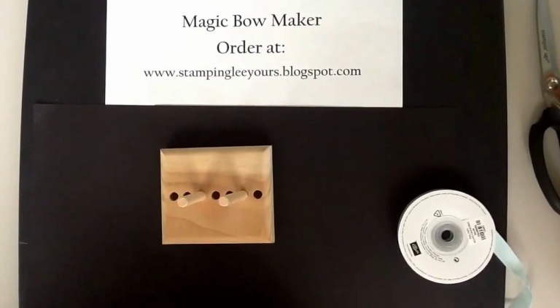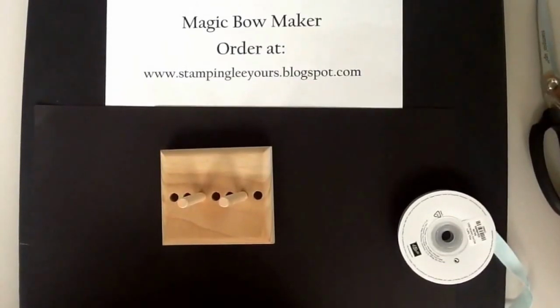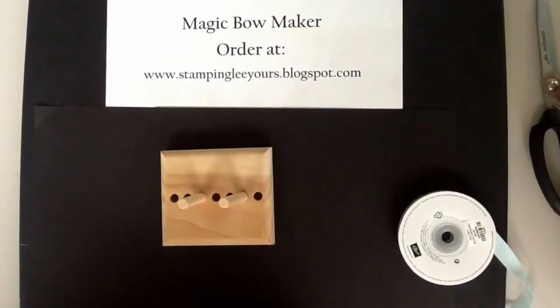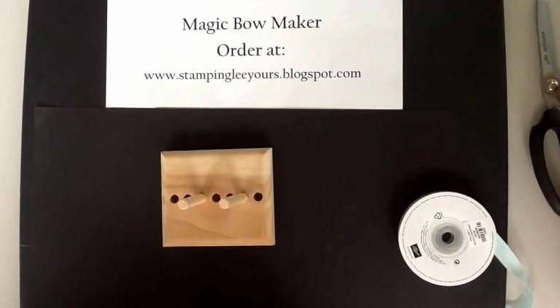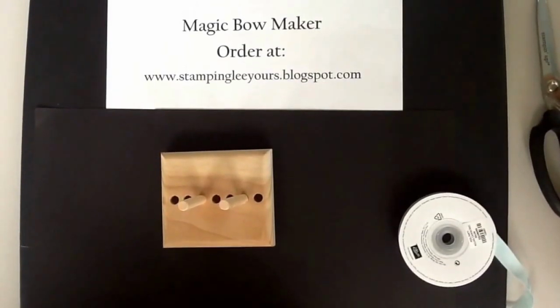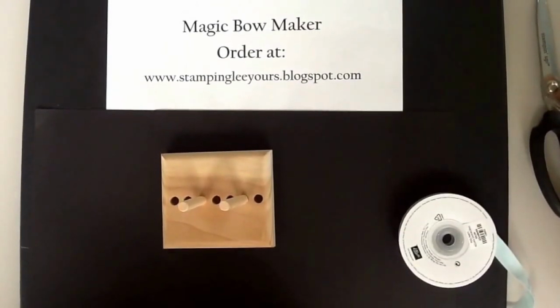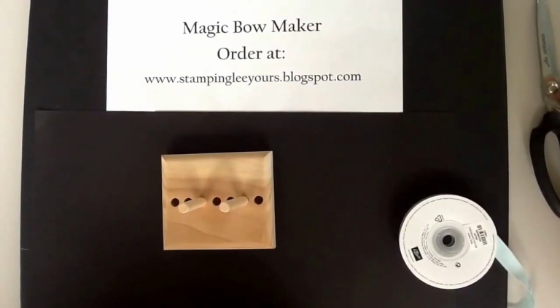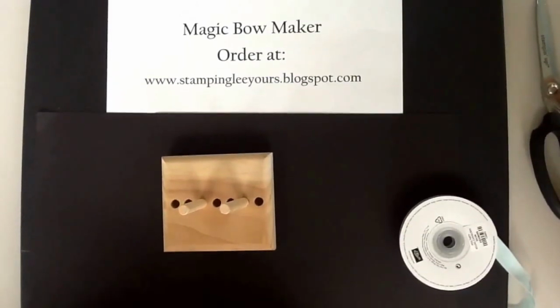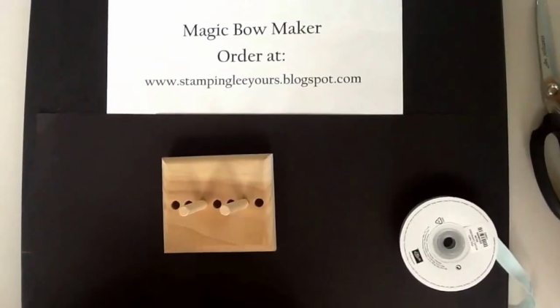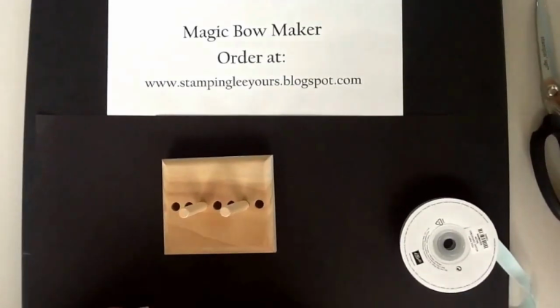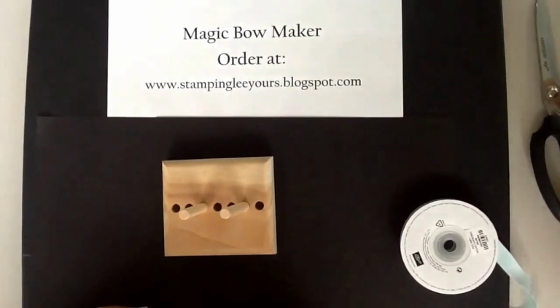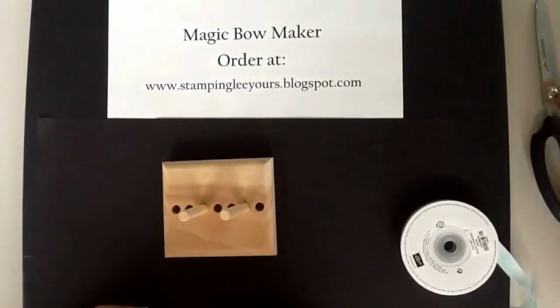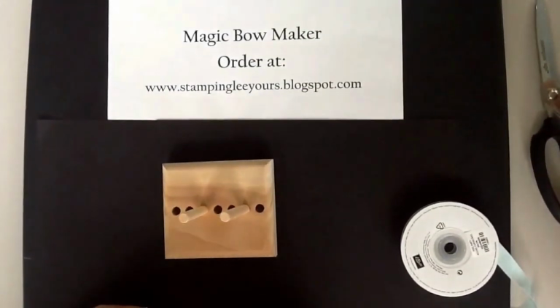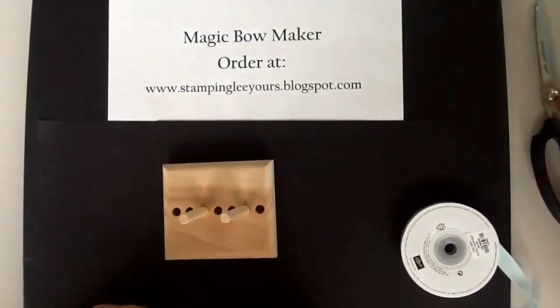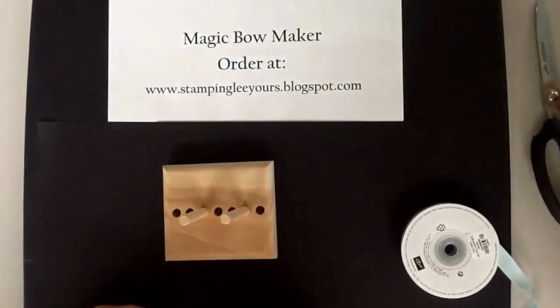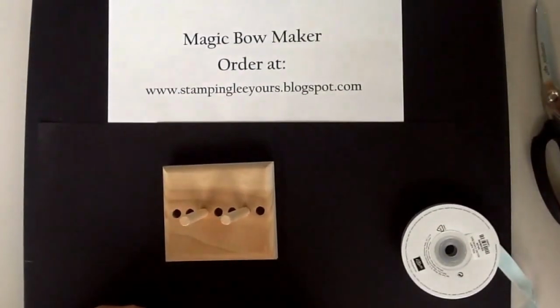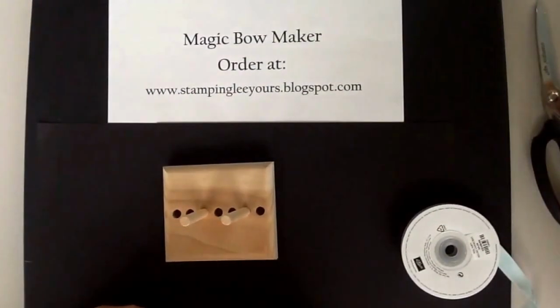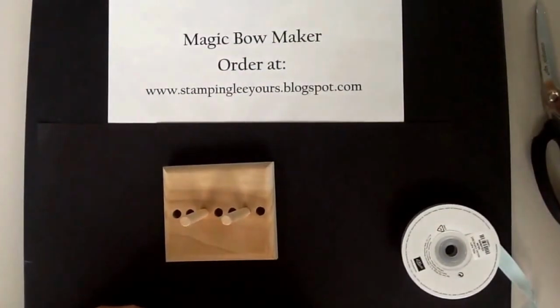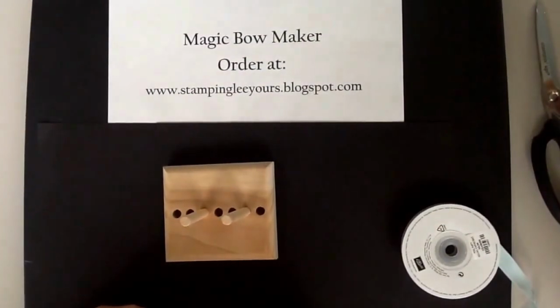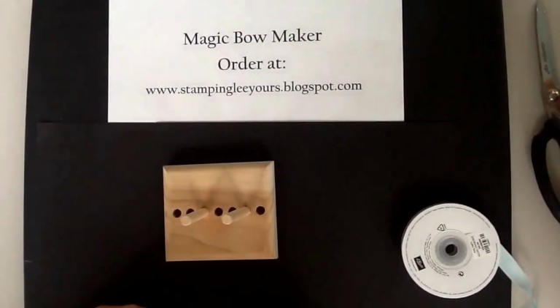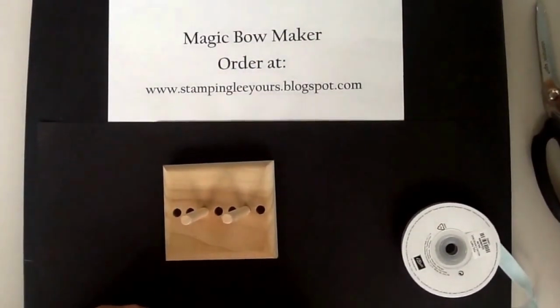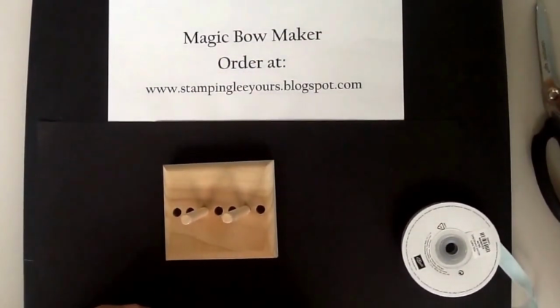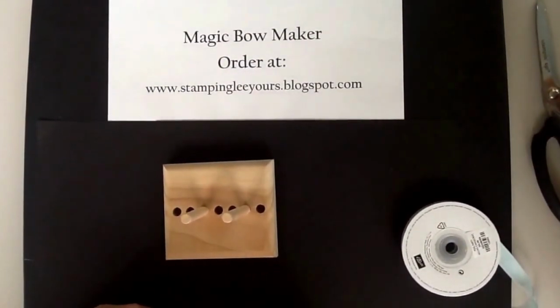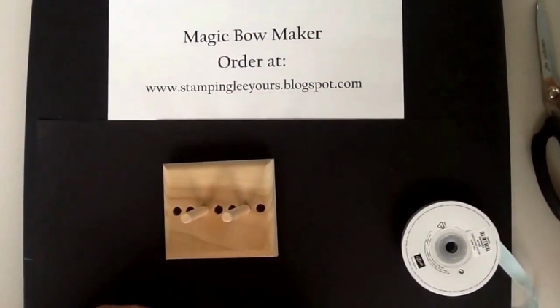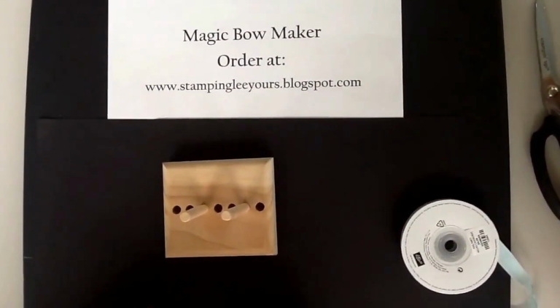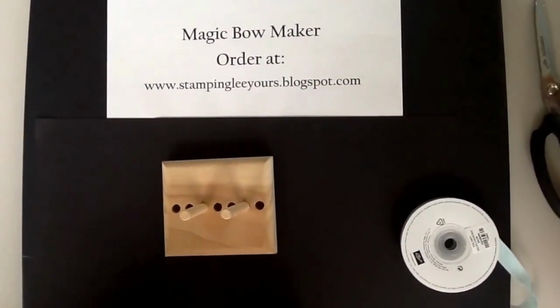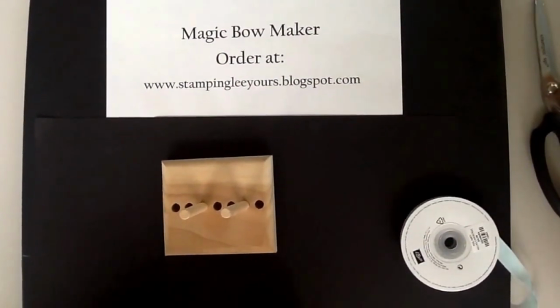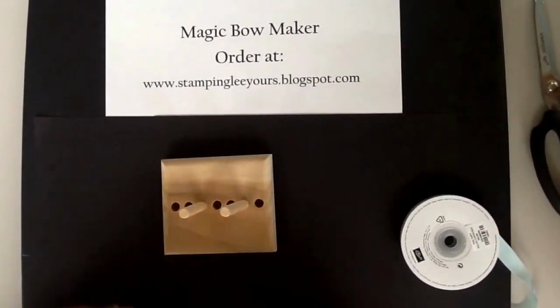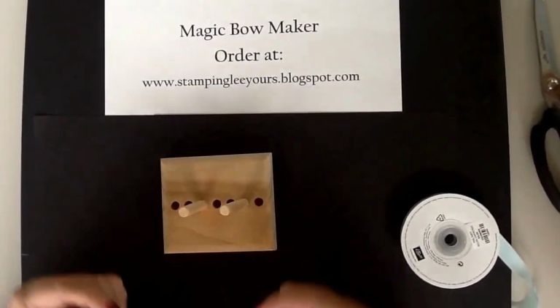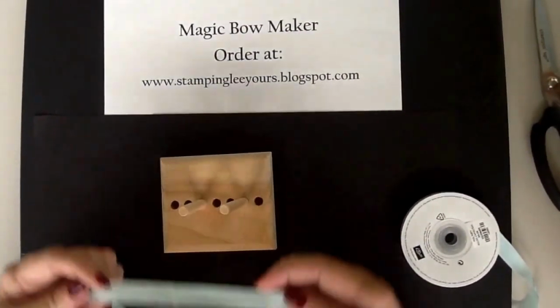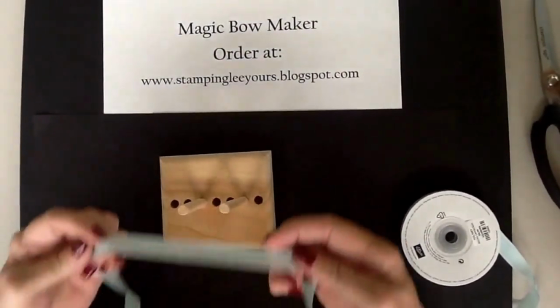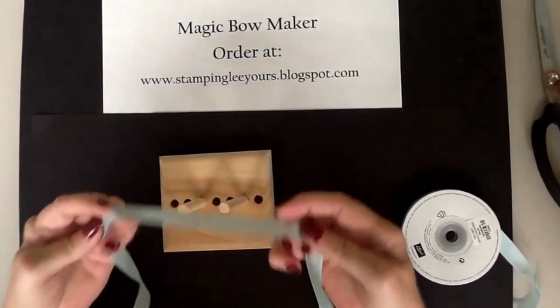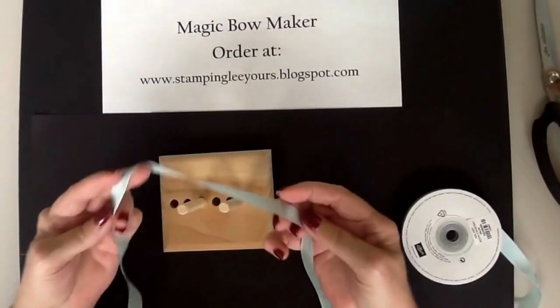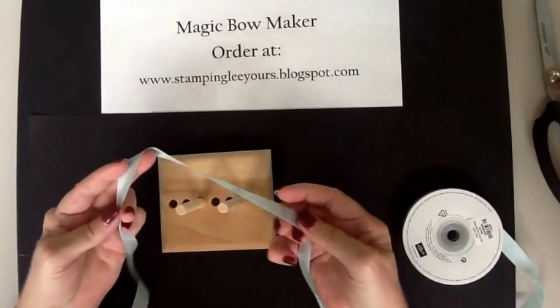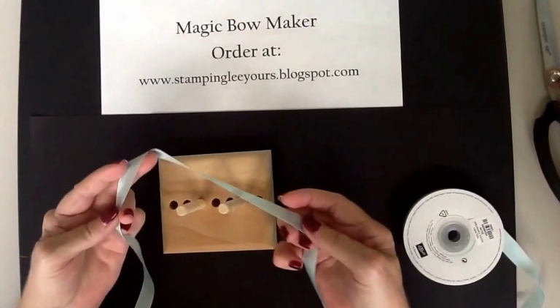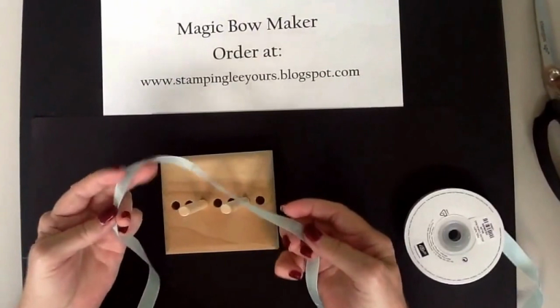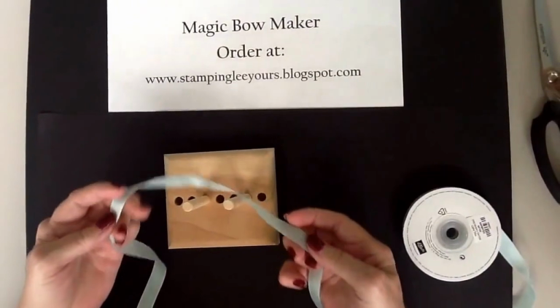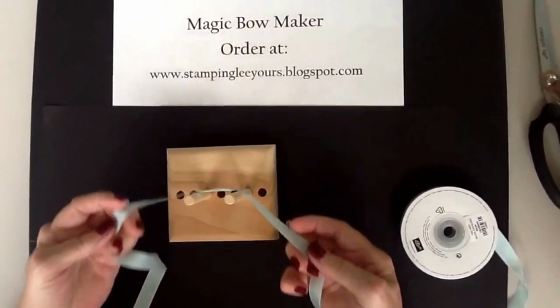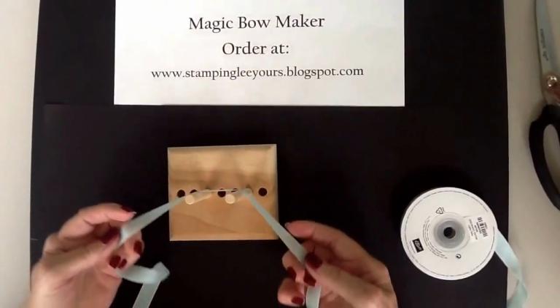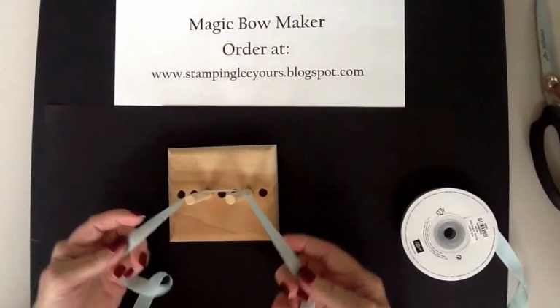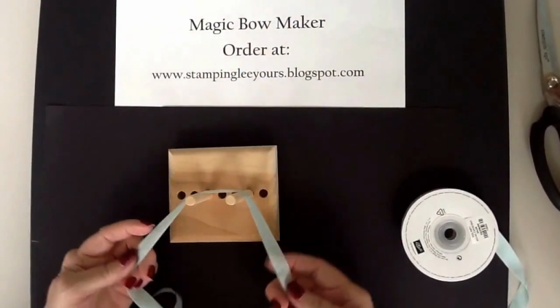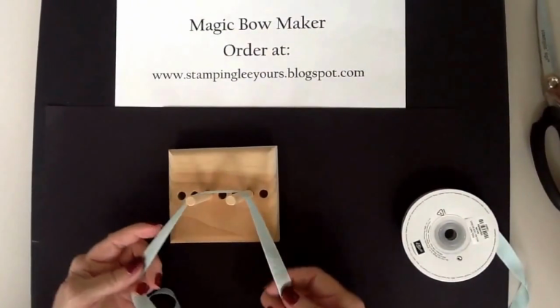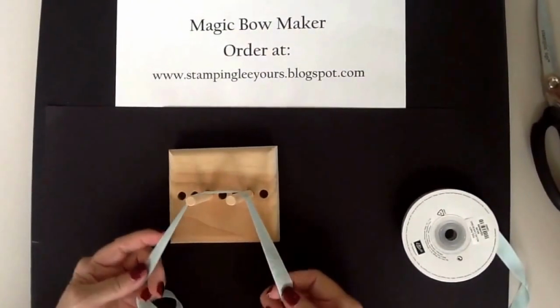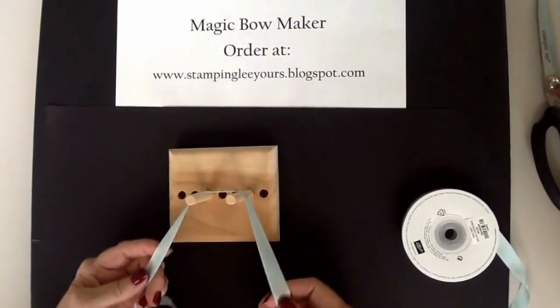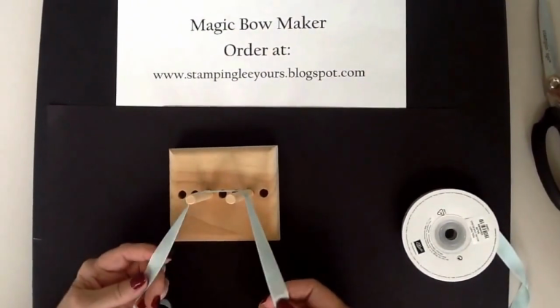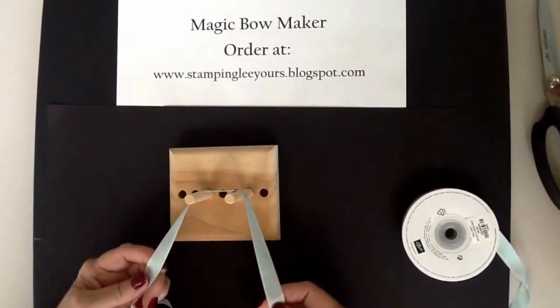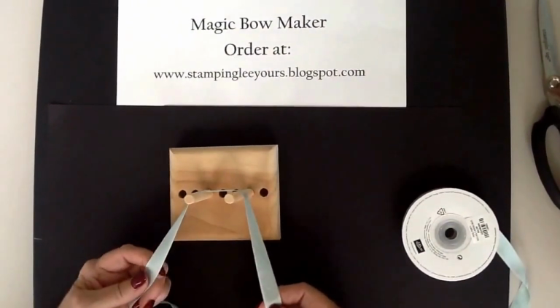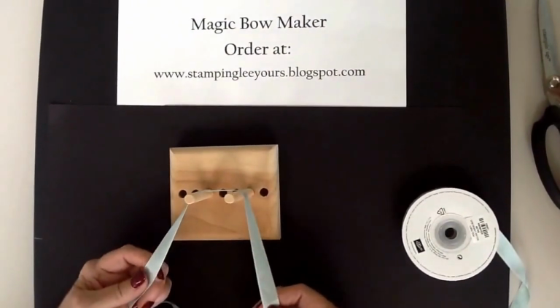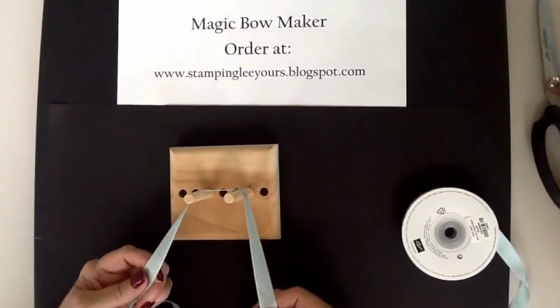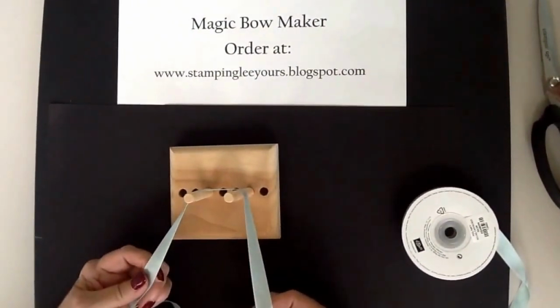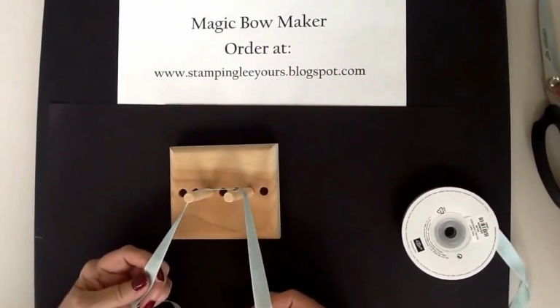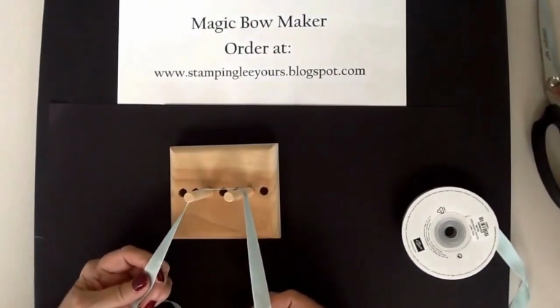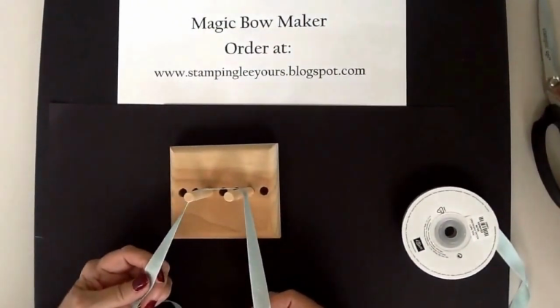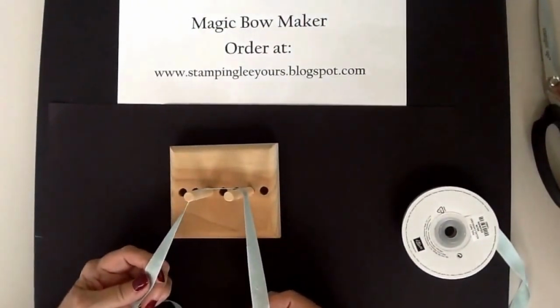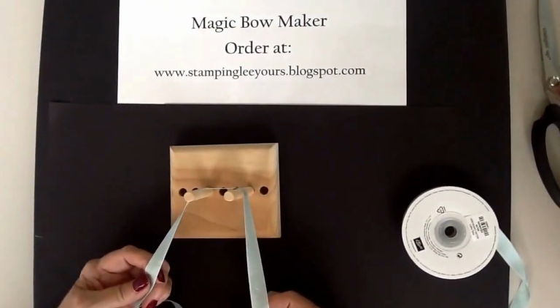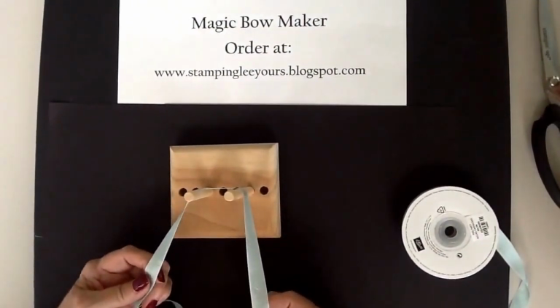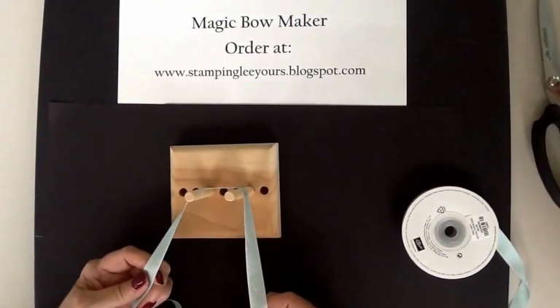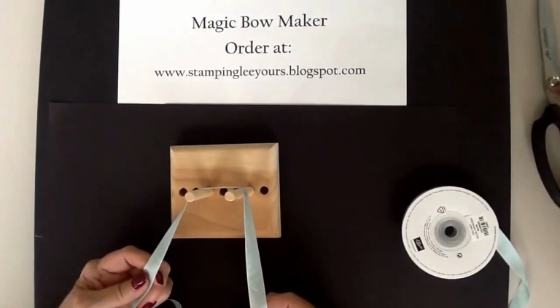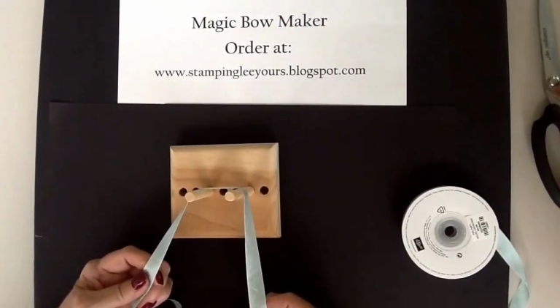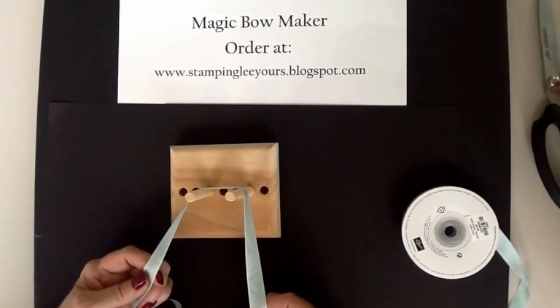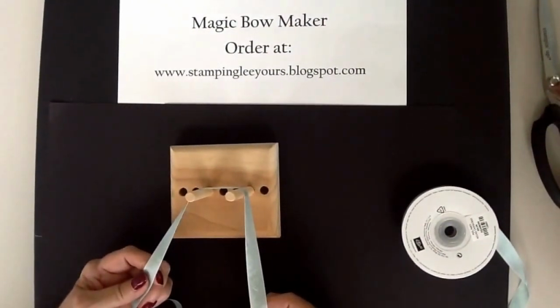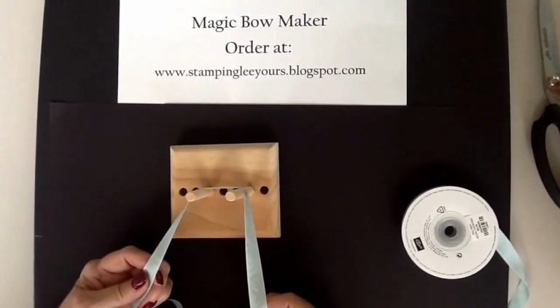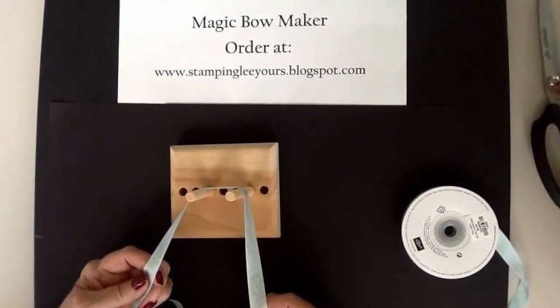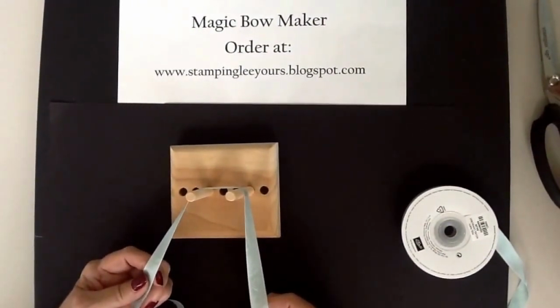Hi, this is Leigh with Stampin' Leigh Yours. Today I'd like to show you how to do a double bow using our seam binding from Stampin' Up.